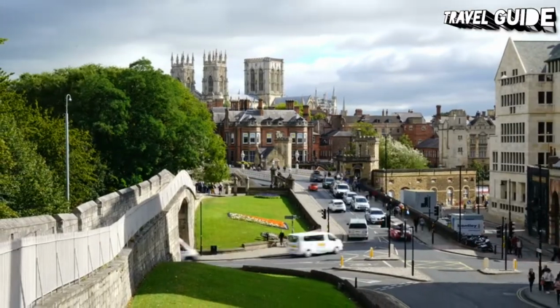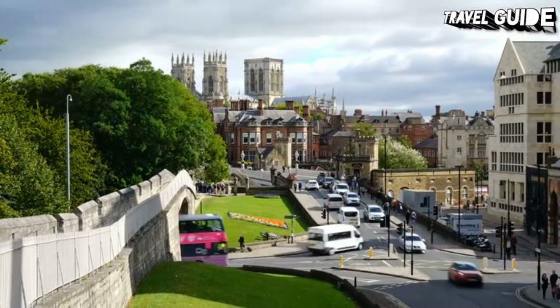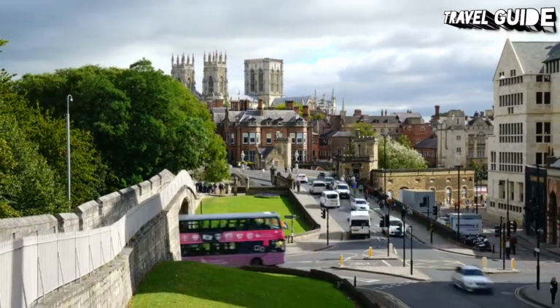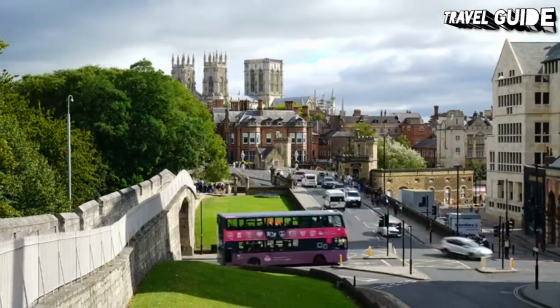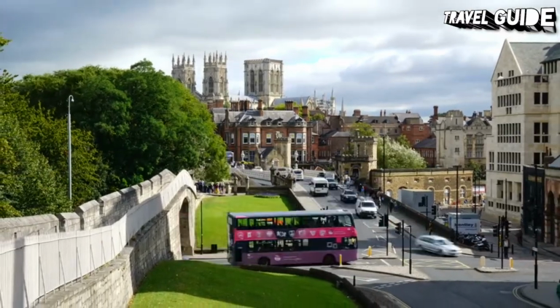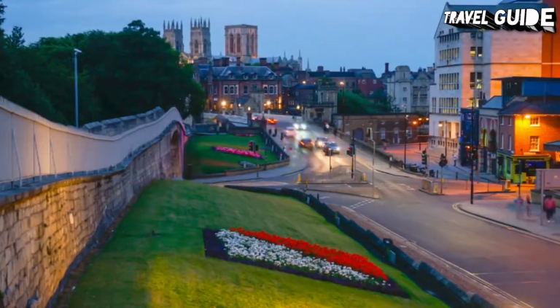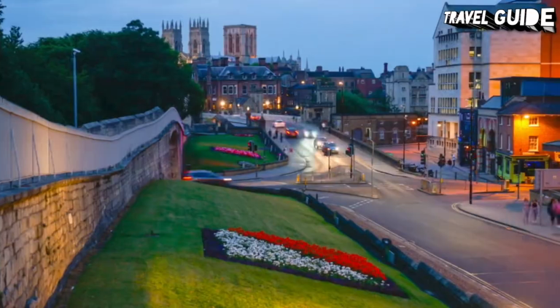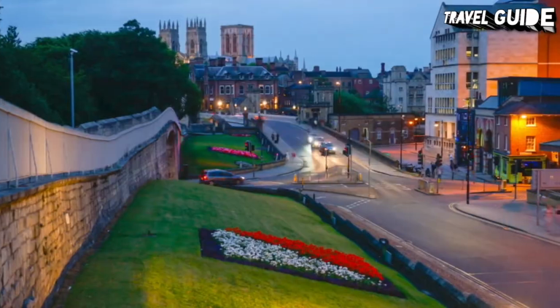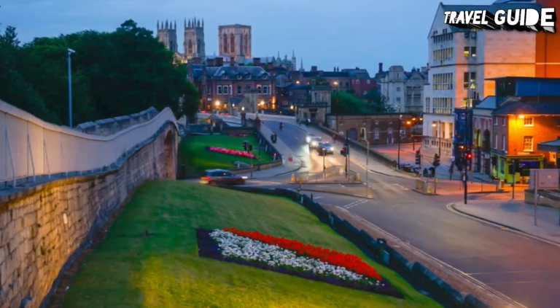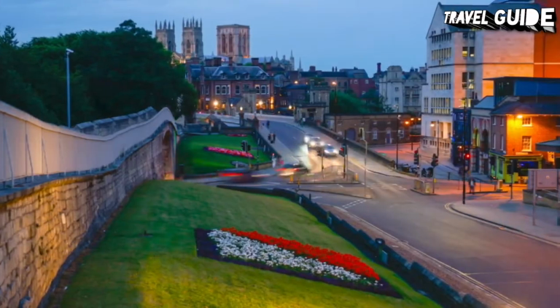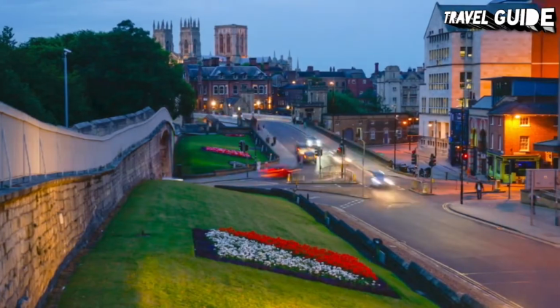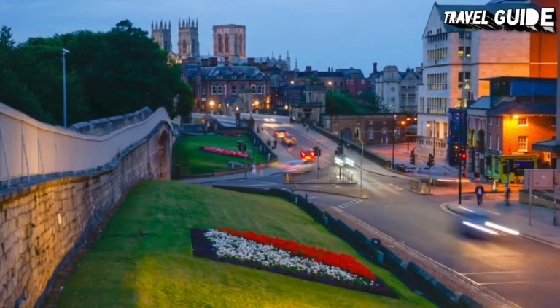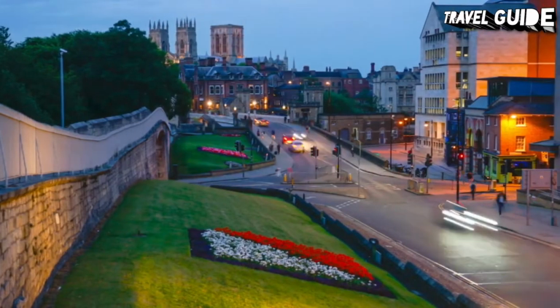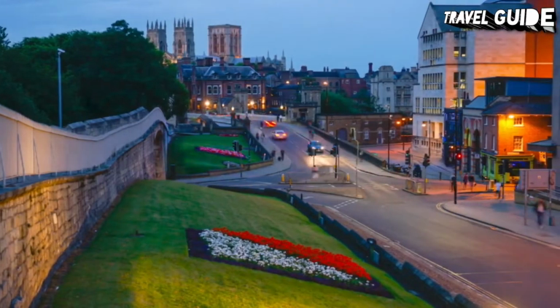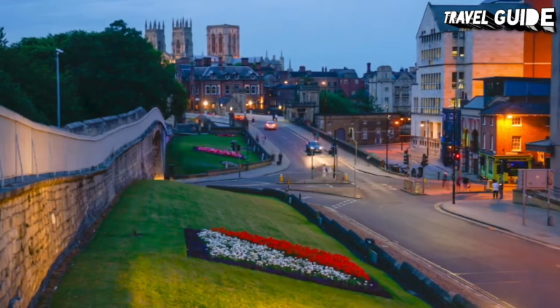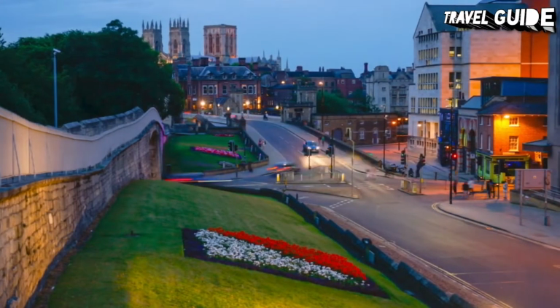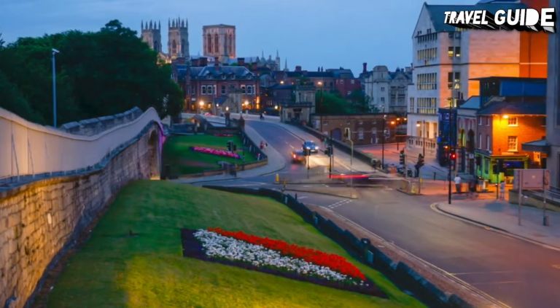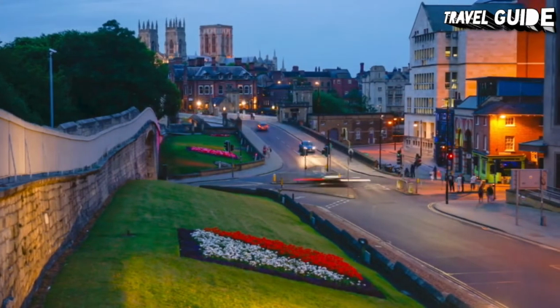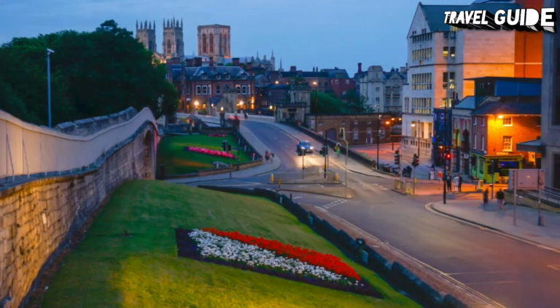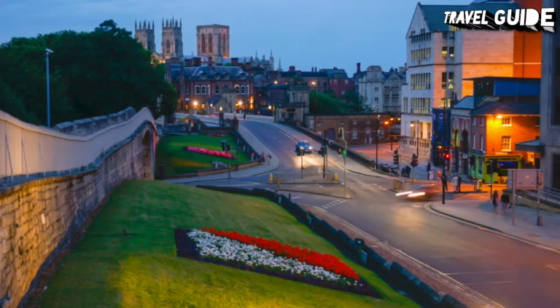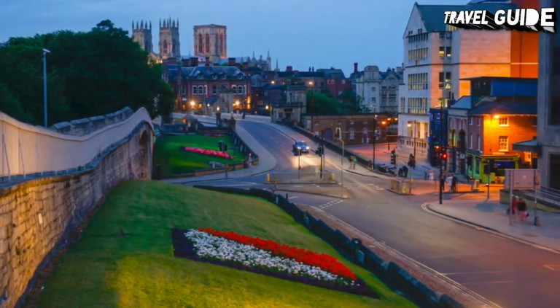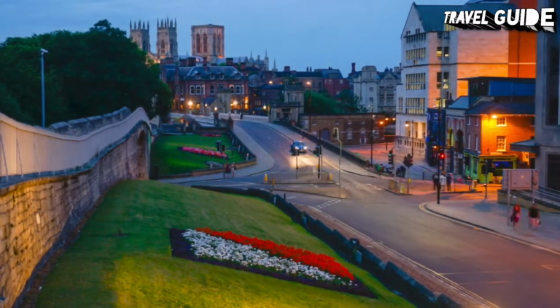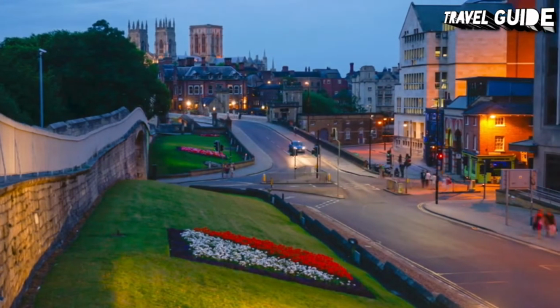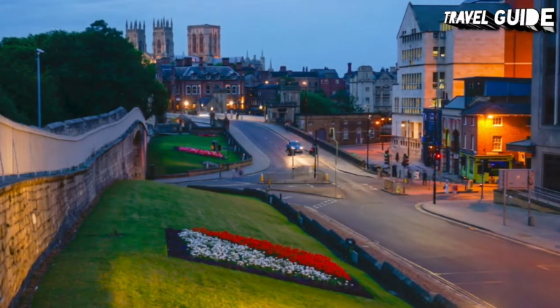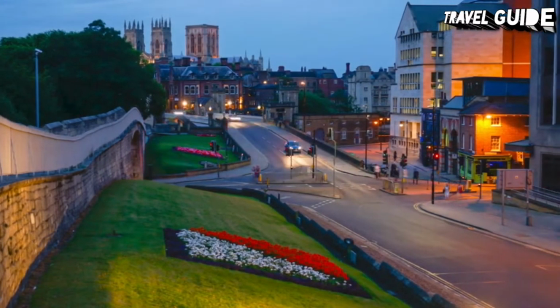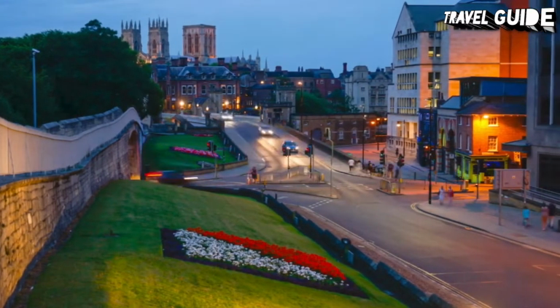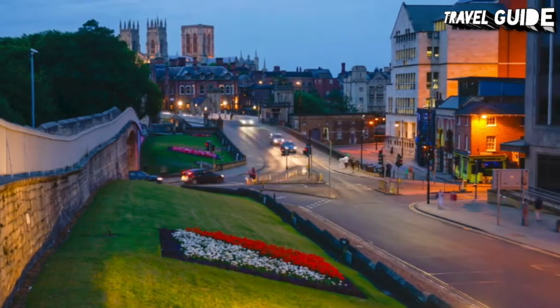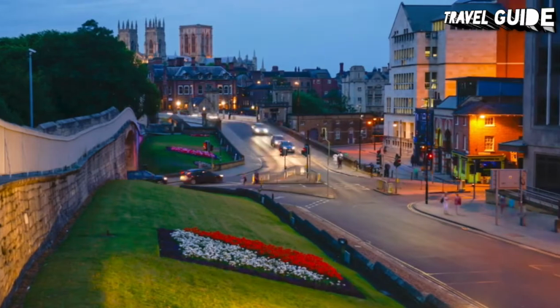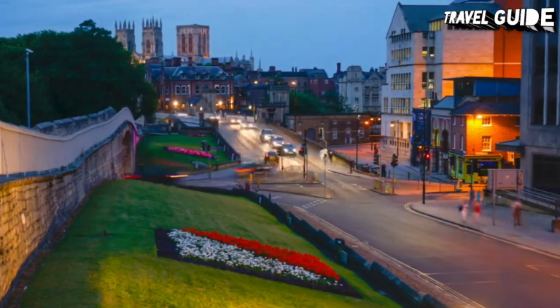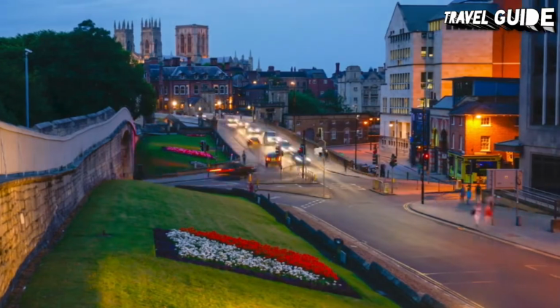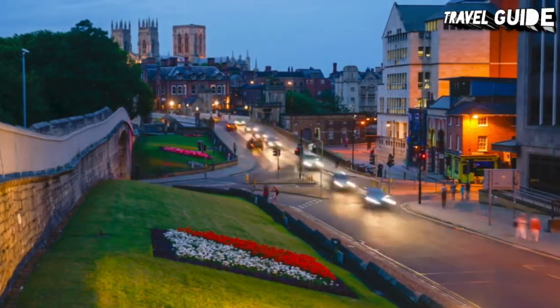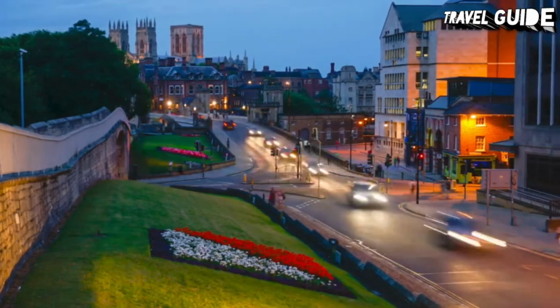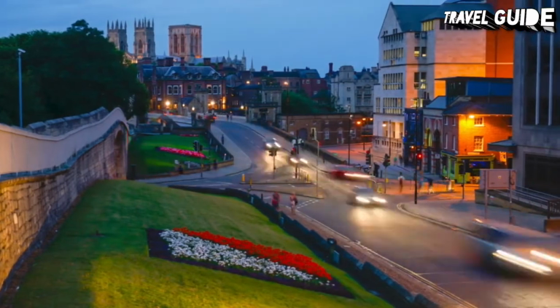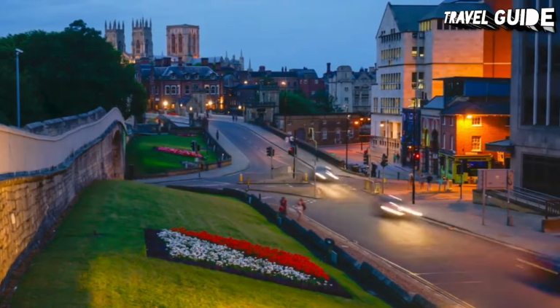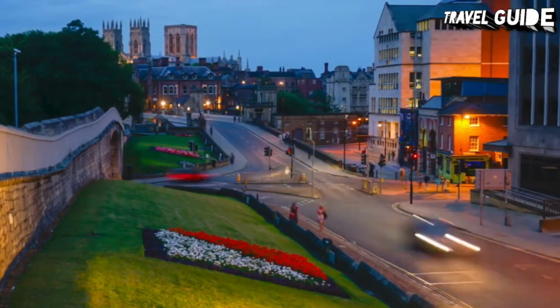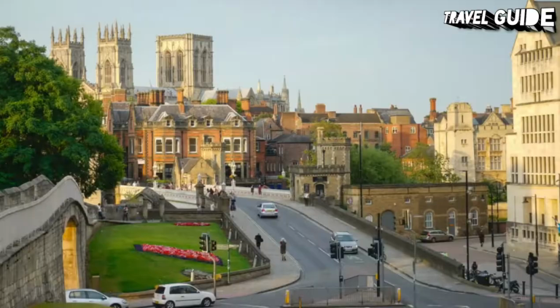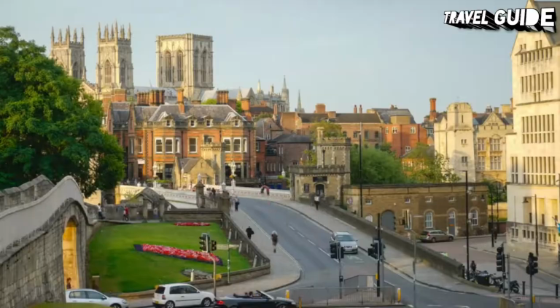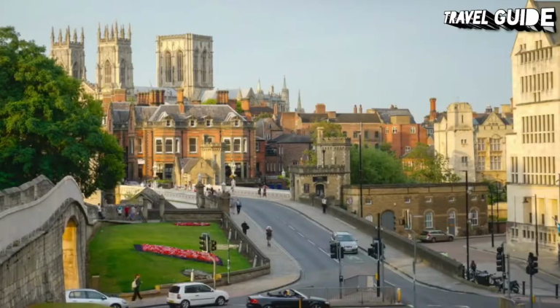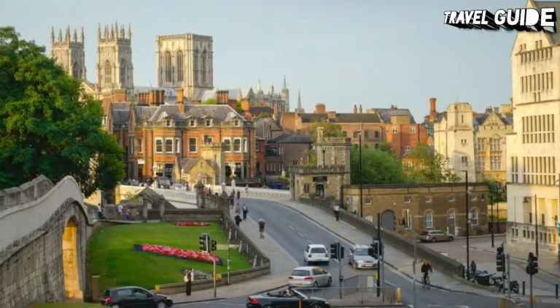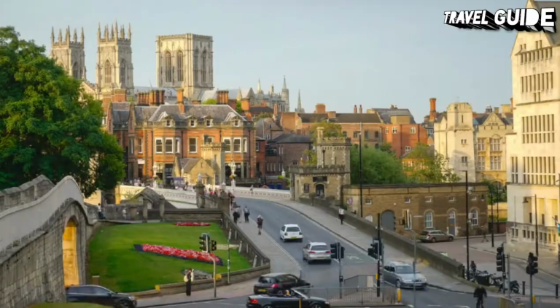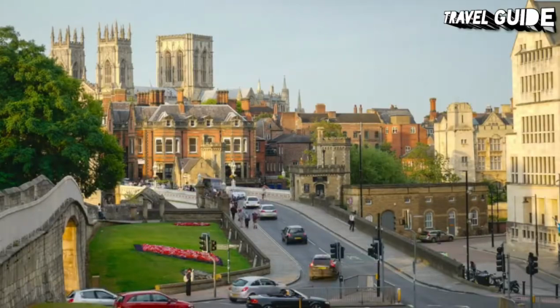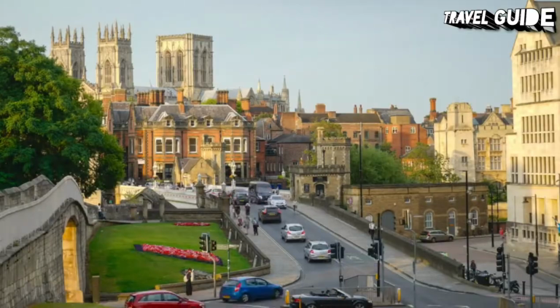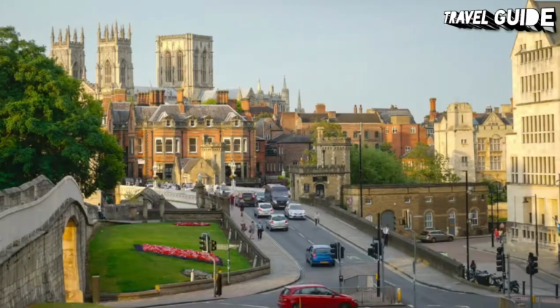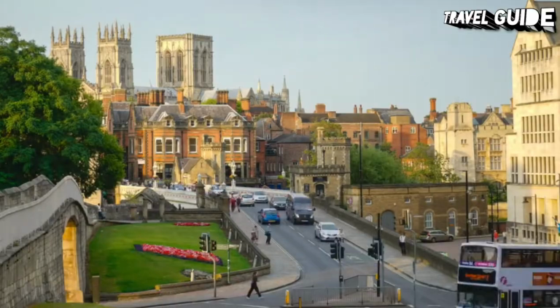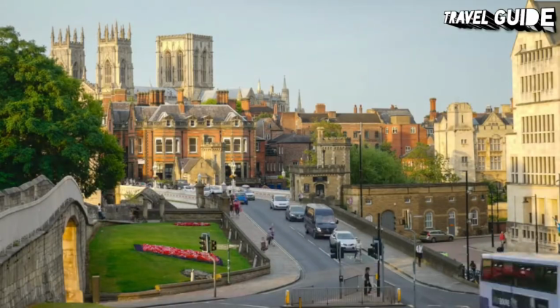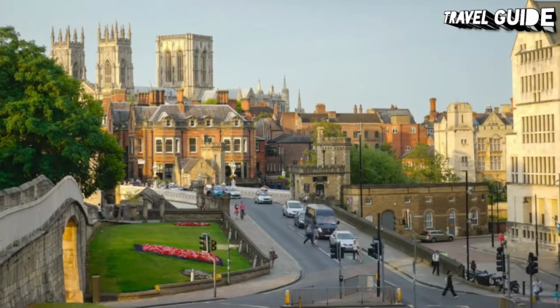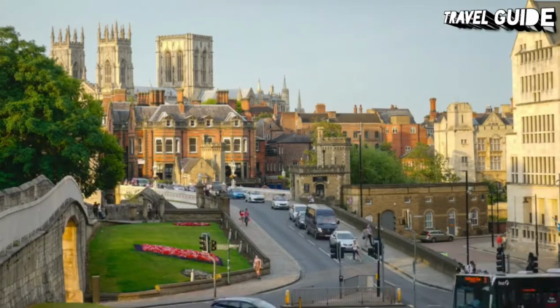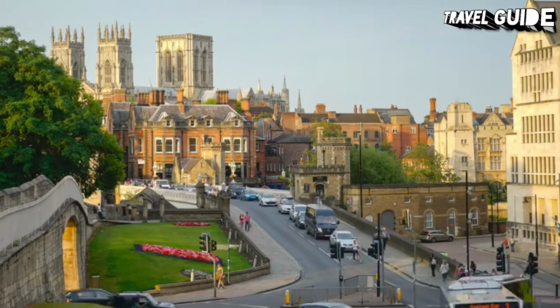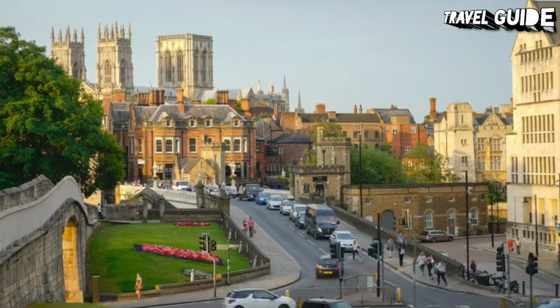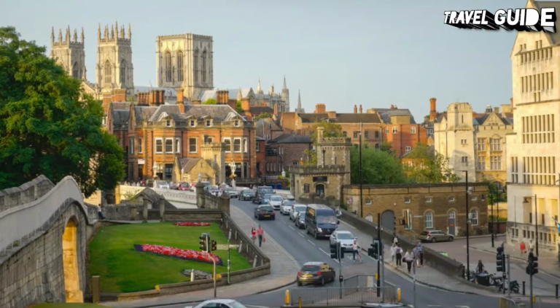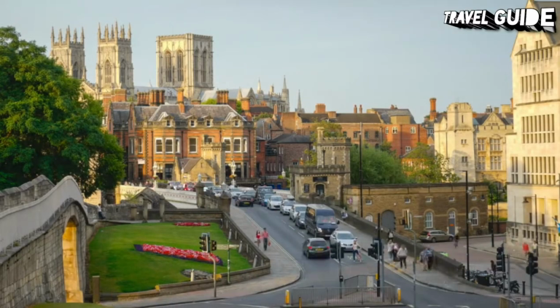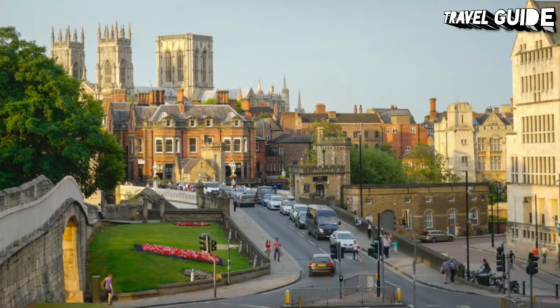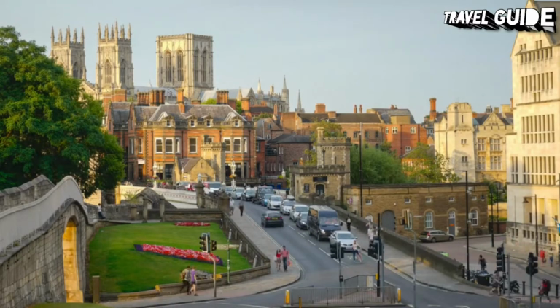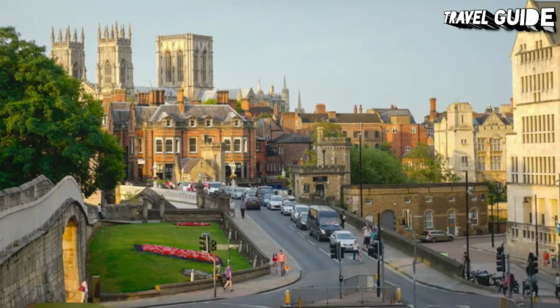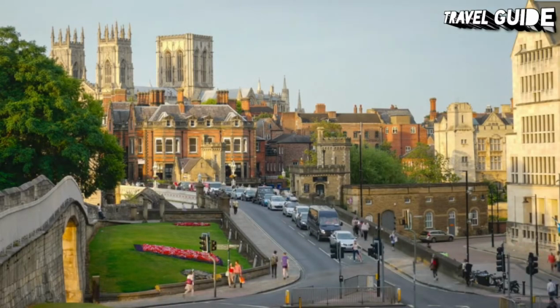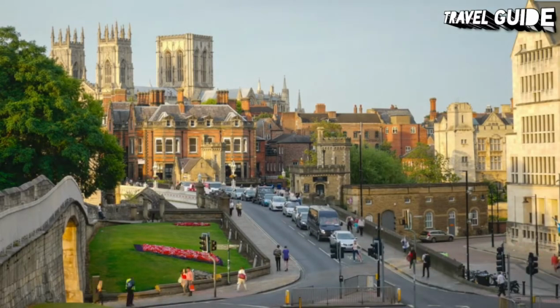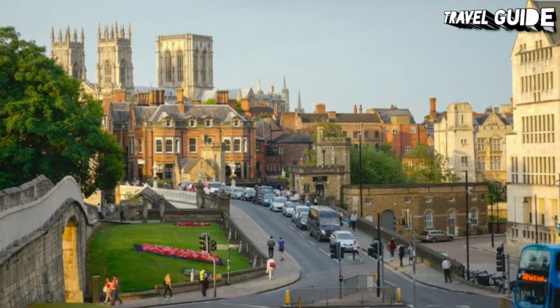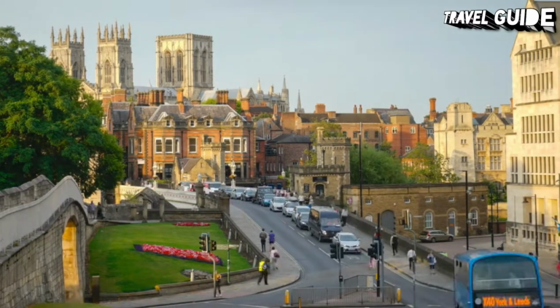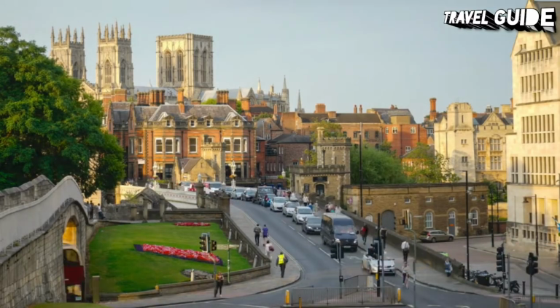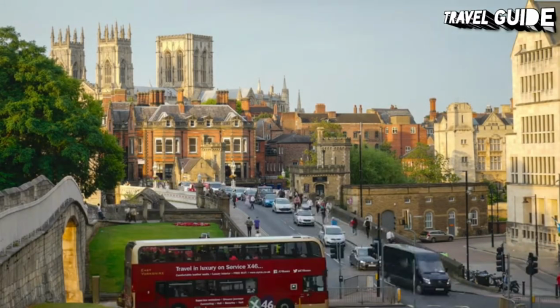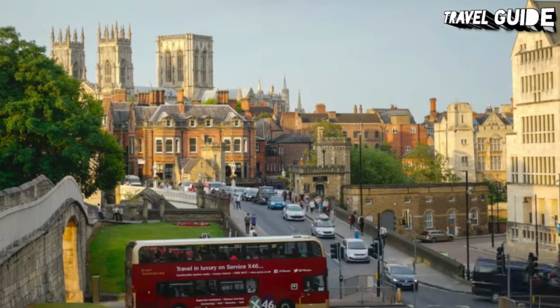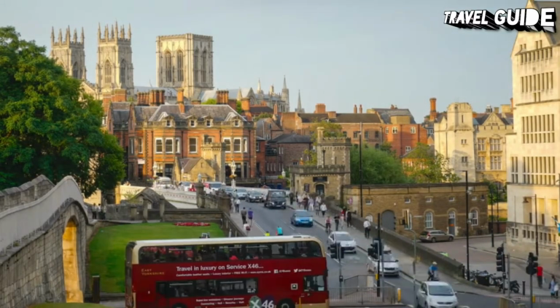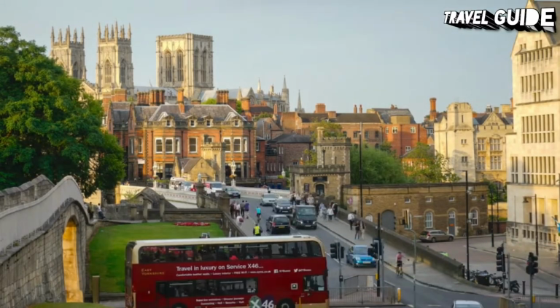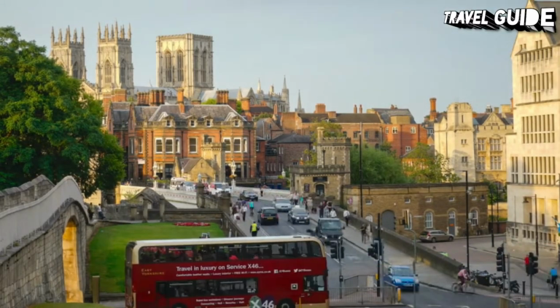Also included is Micklegate Bar with its three knights. If you've only got time to tackle part of the wall, the stretch between Bootham Bar and Monk Bar offers excellent views of York Minster.